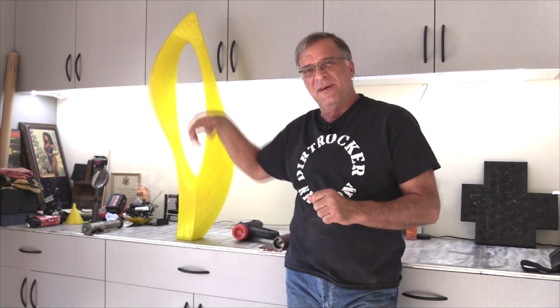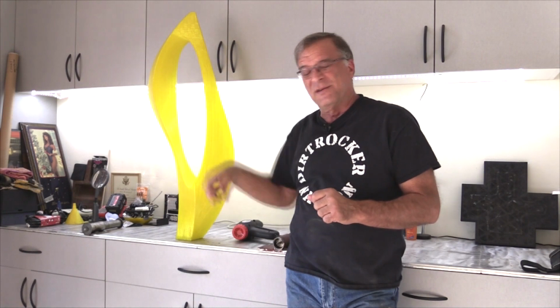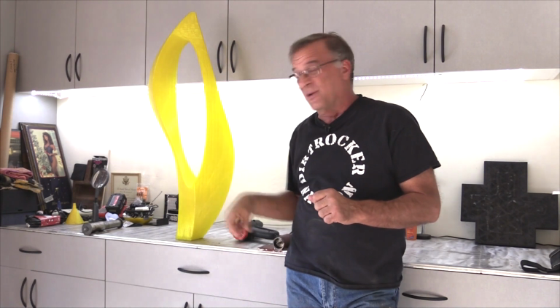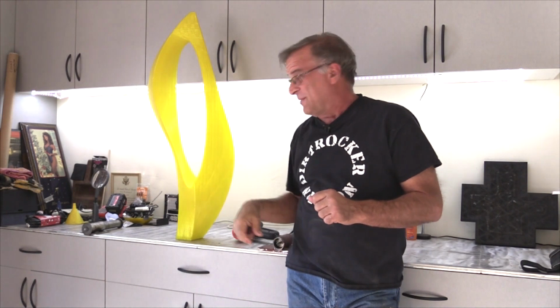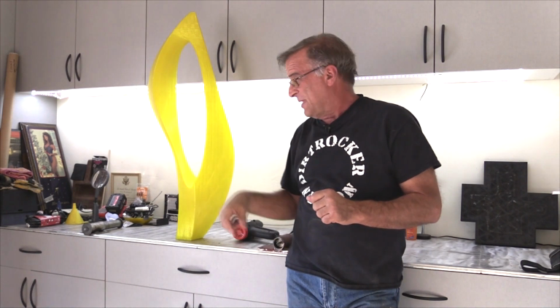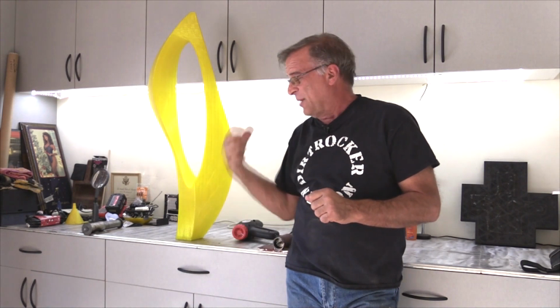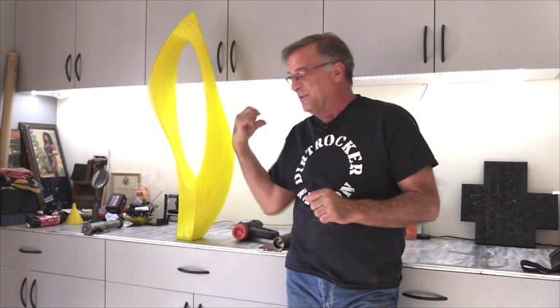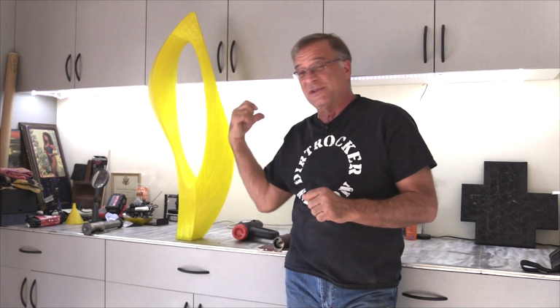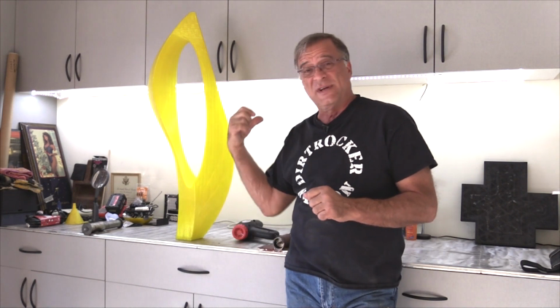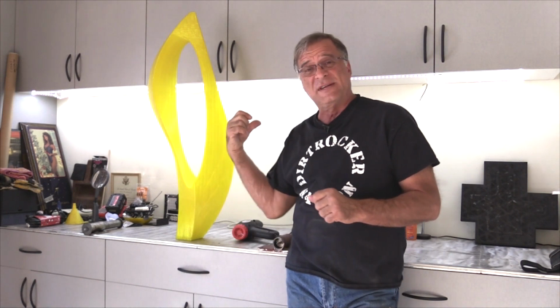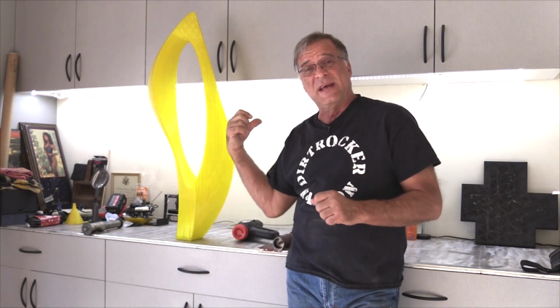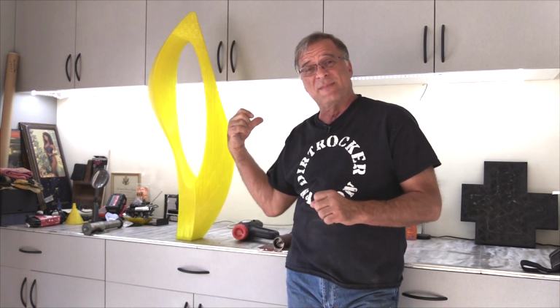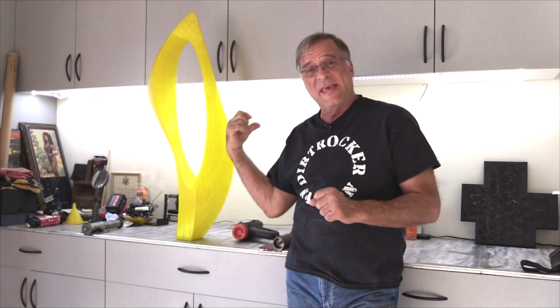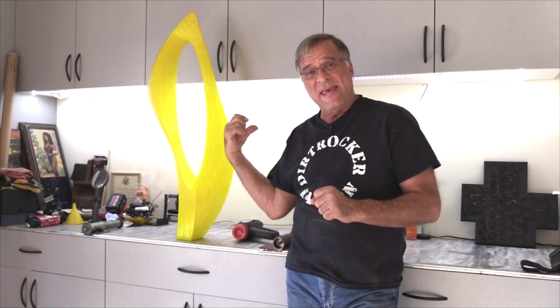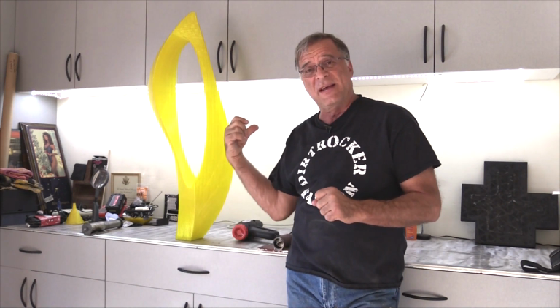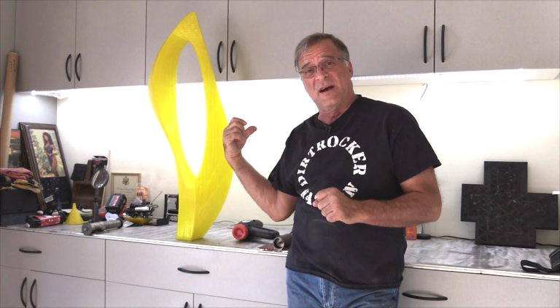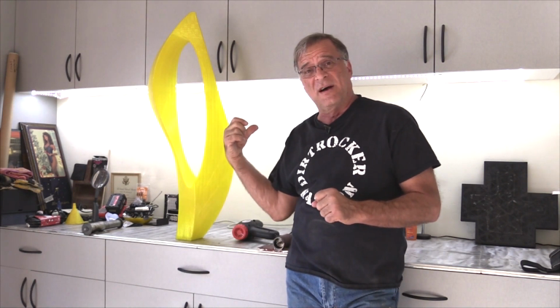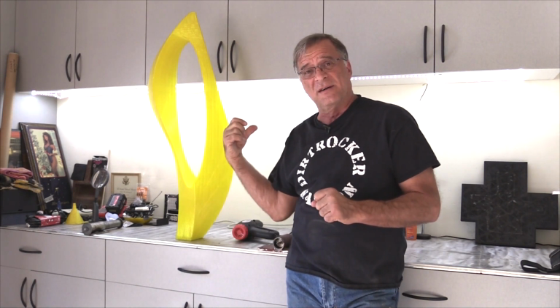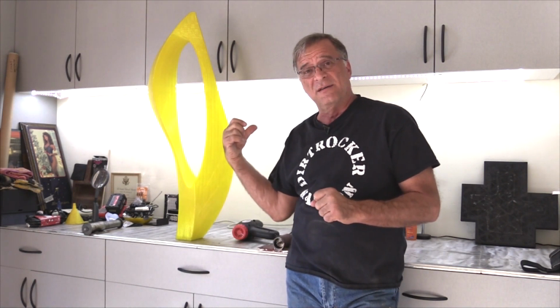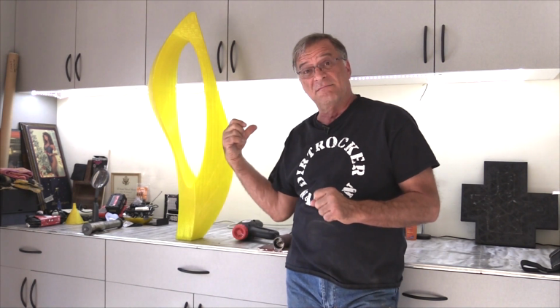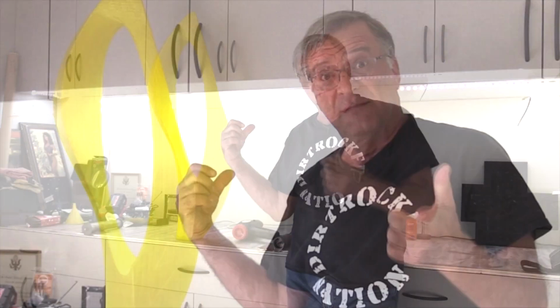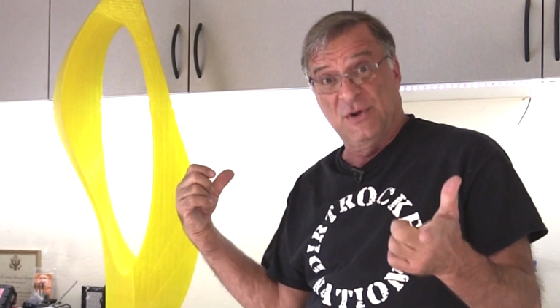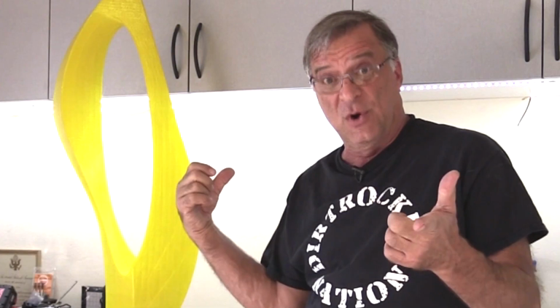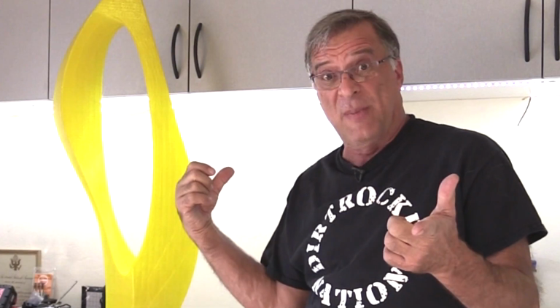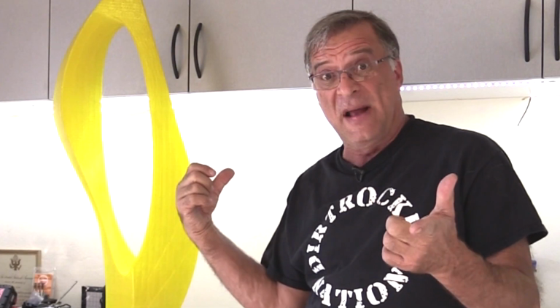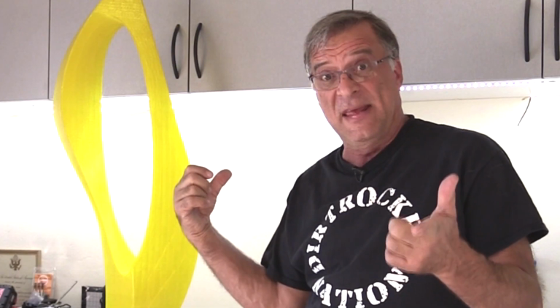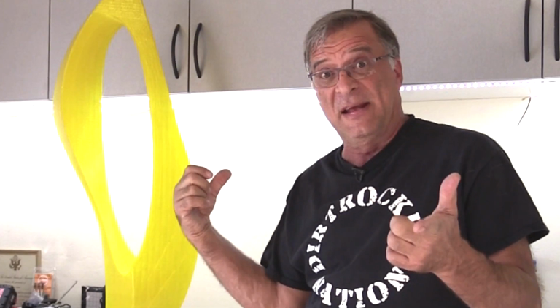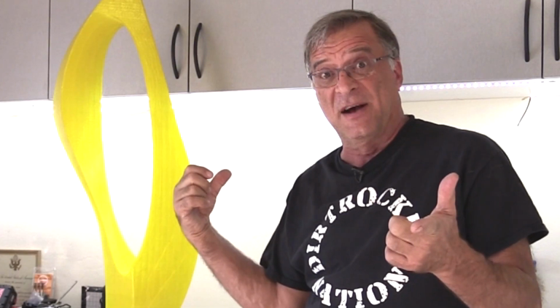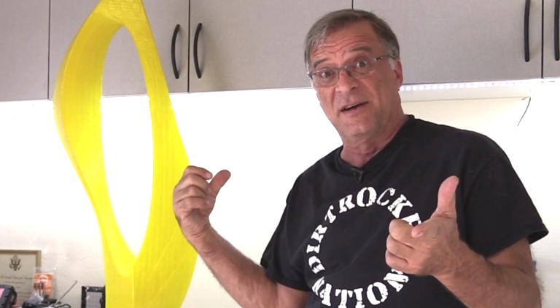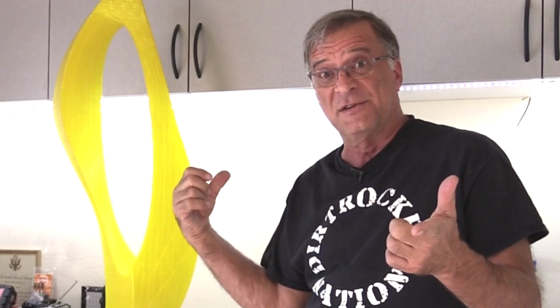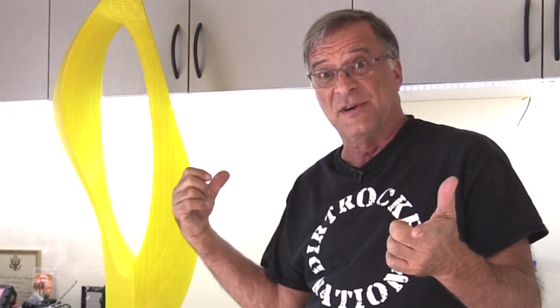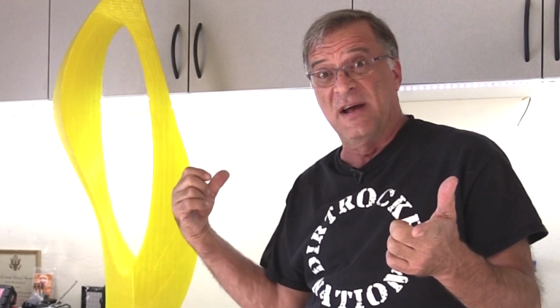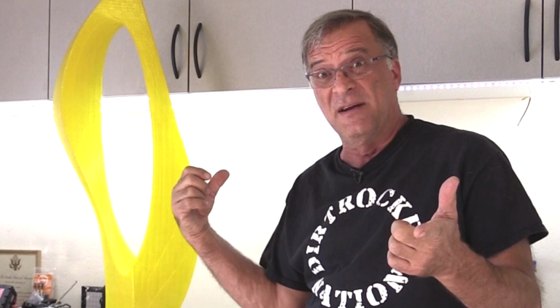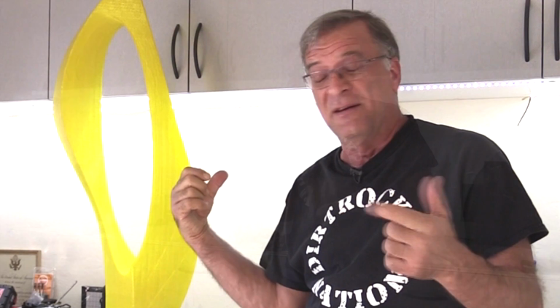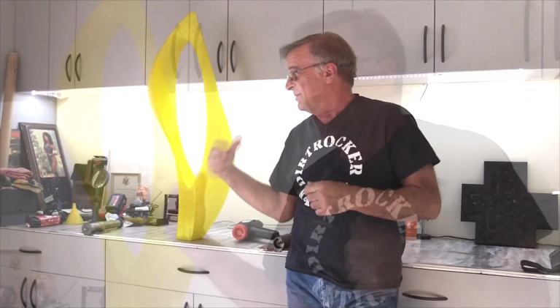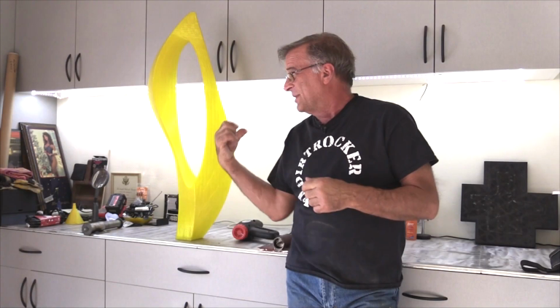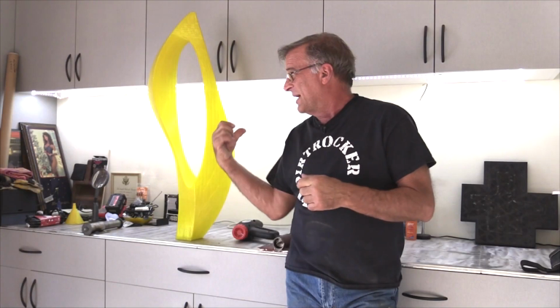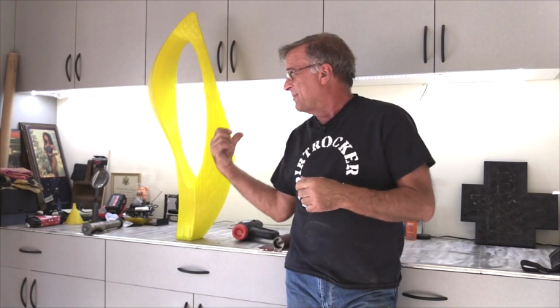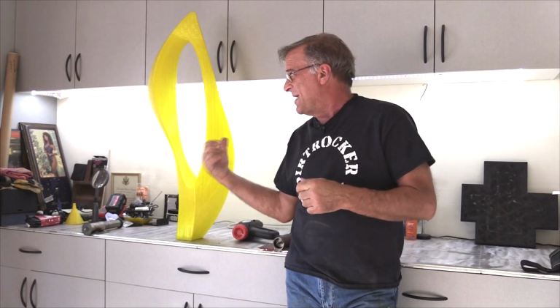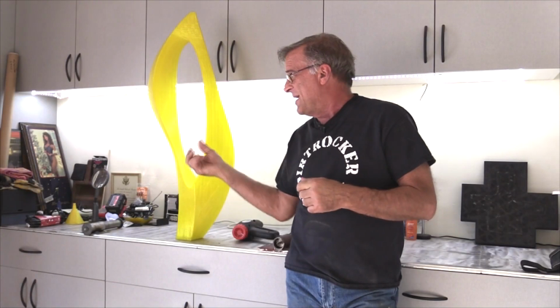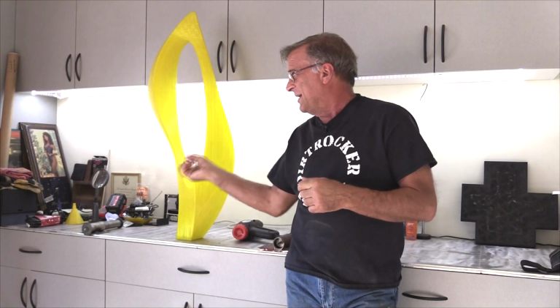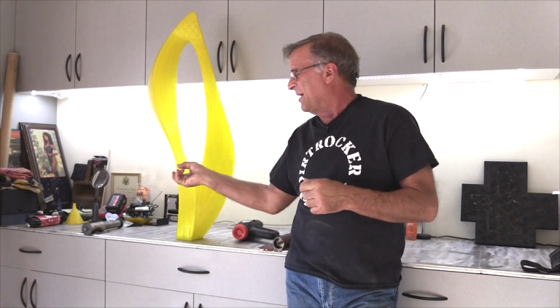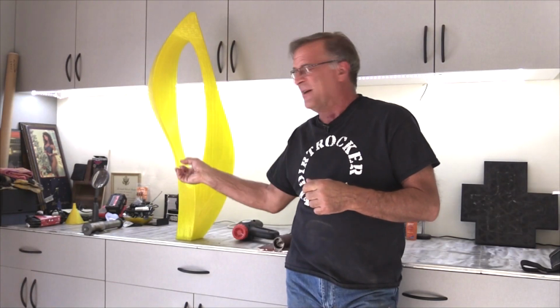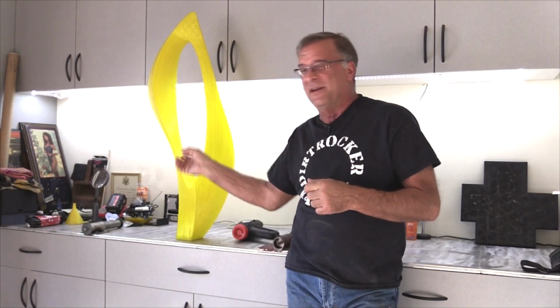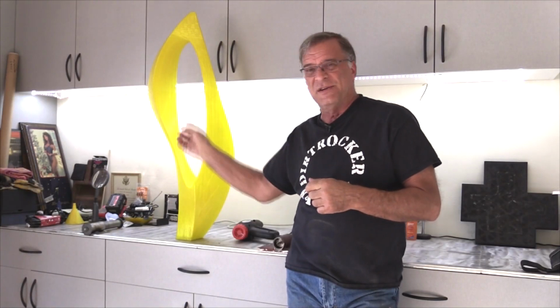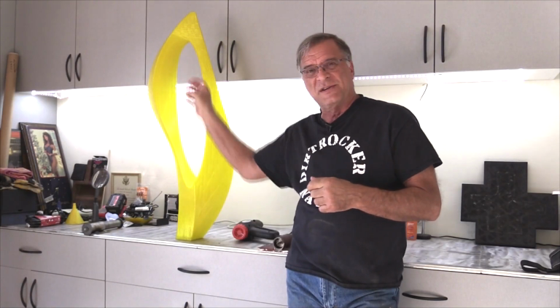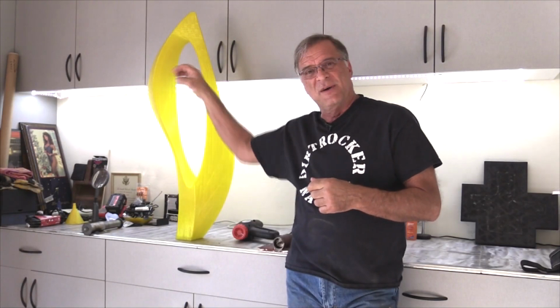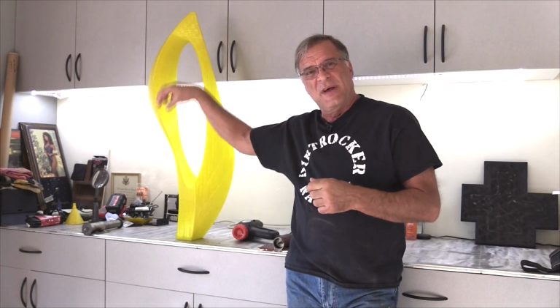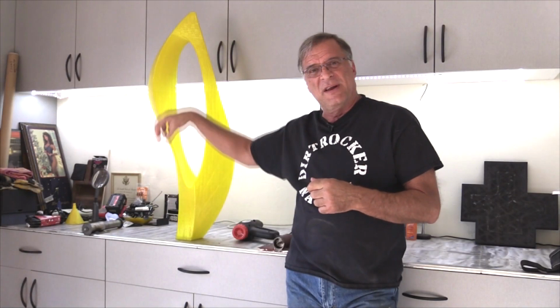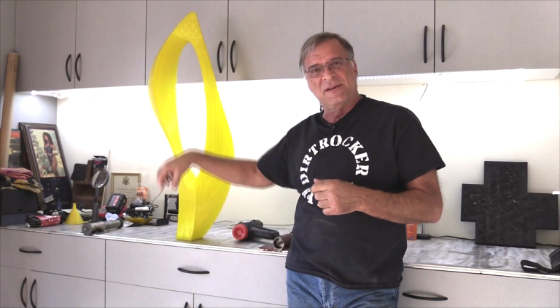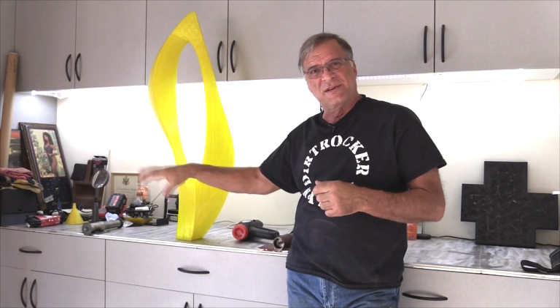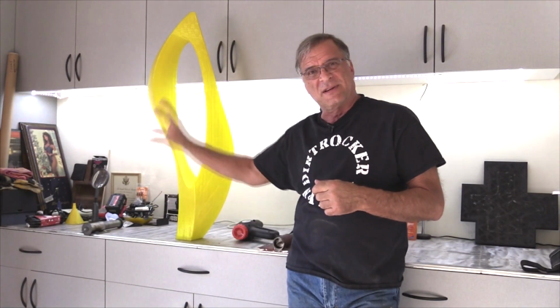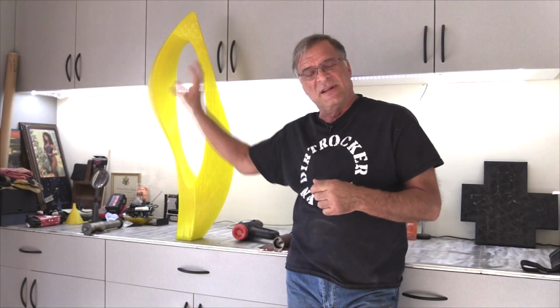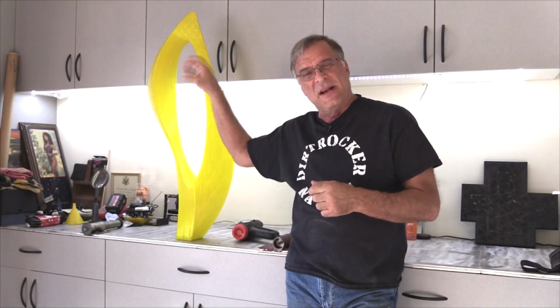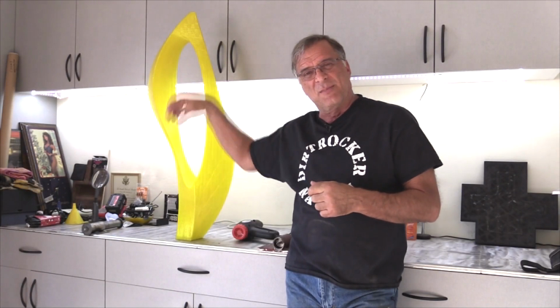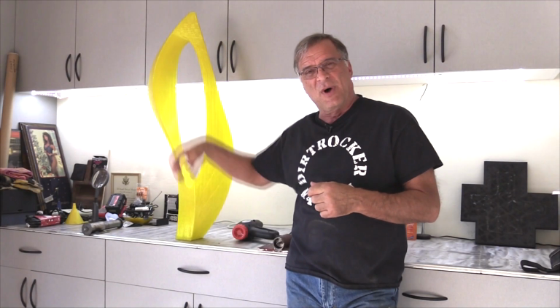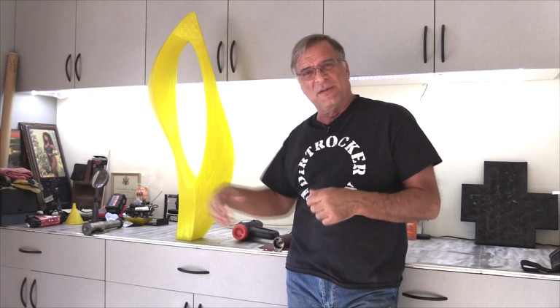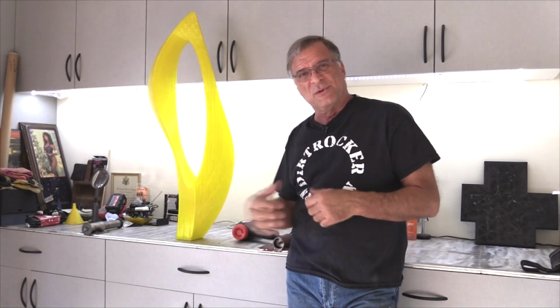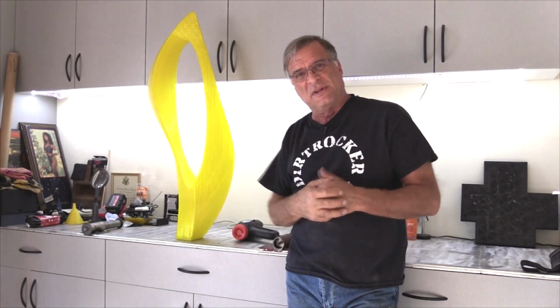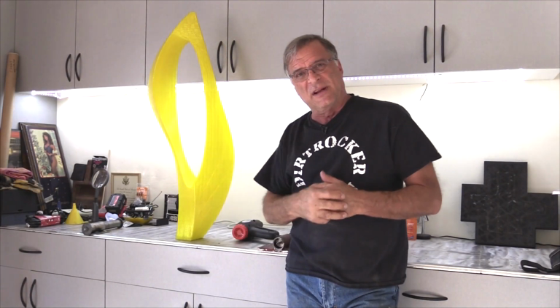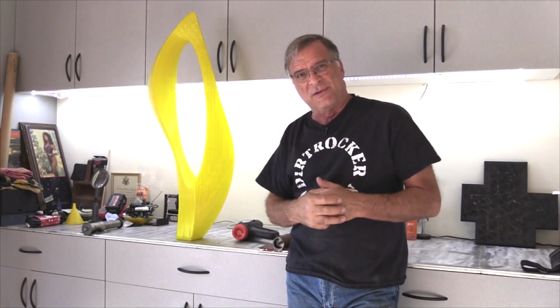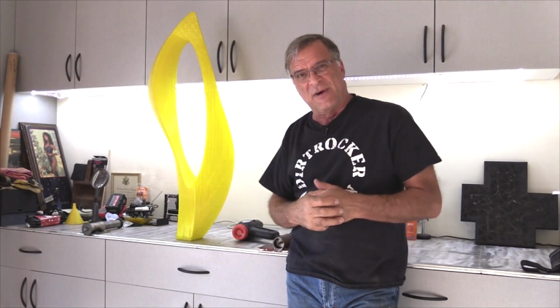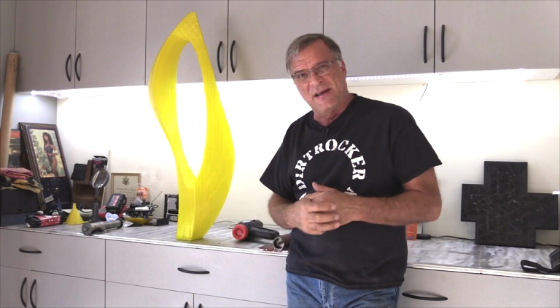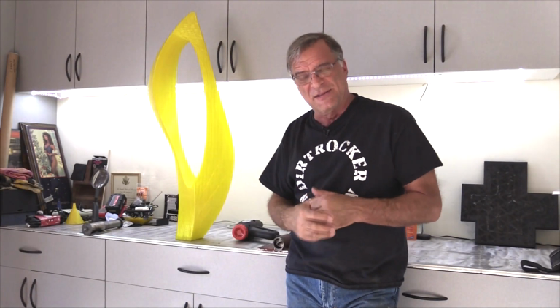So I was just going to take my heat gun and just come in and clean up all those little threads.